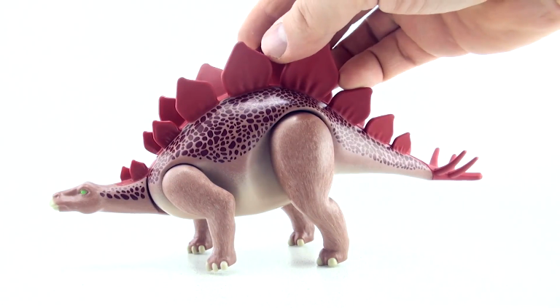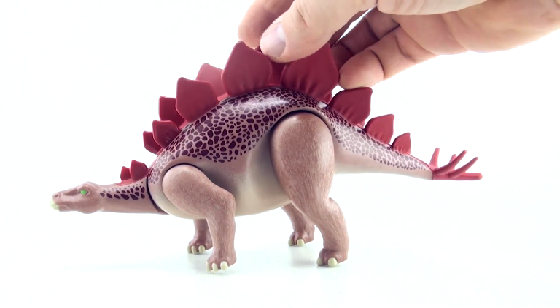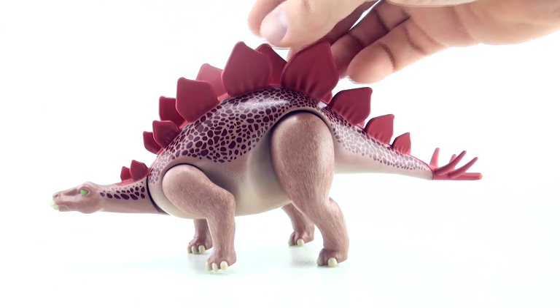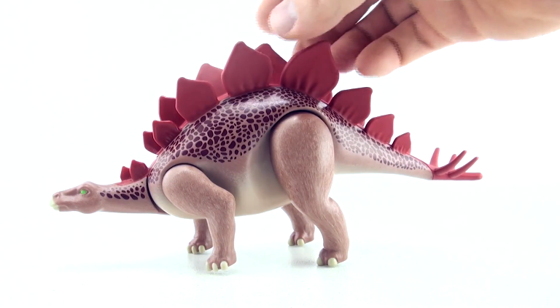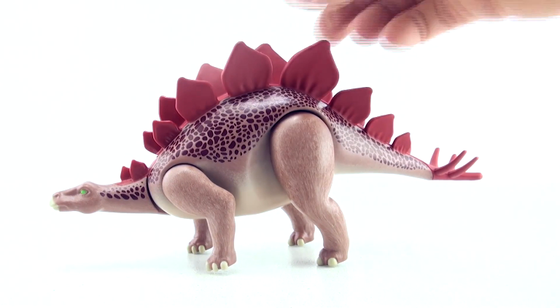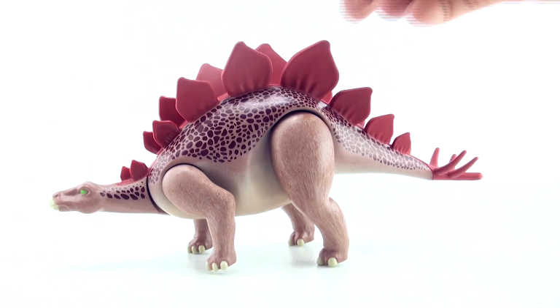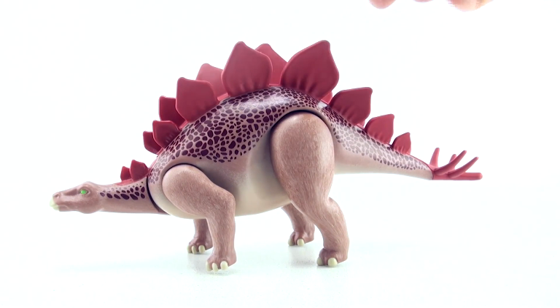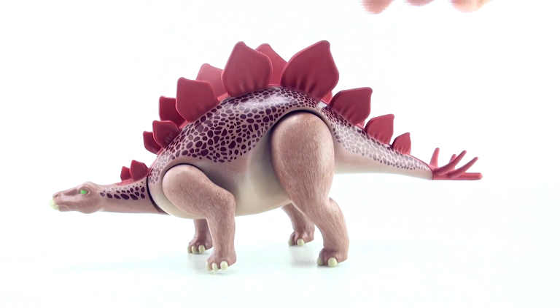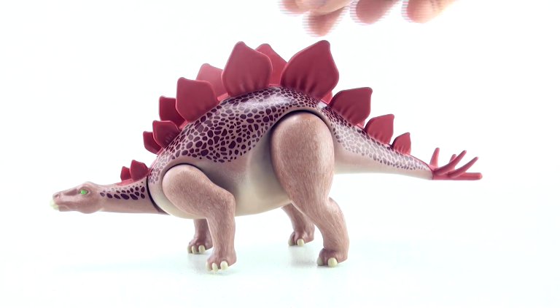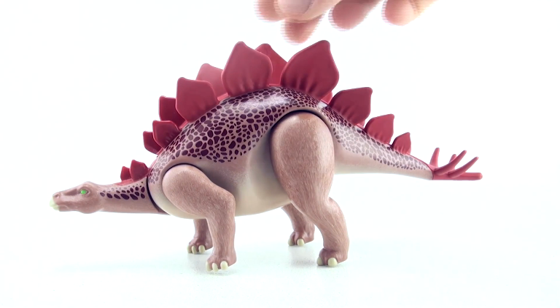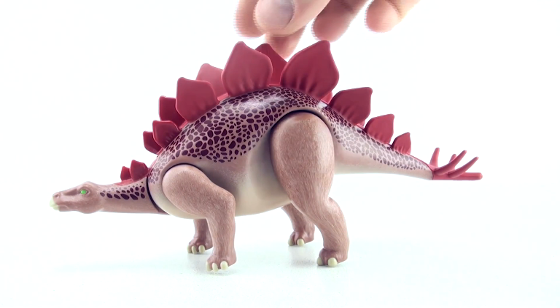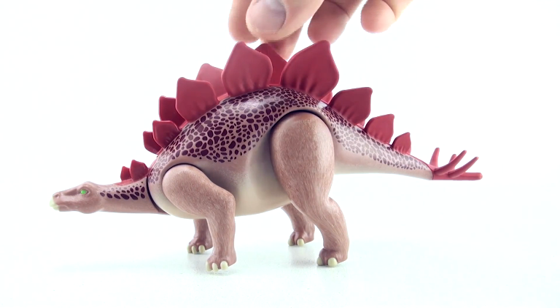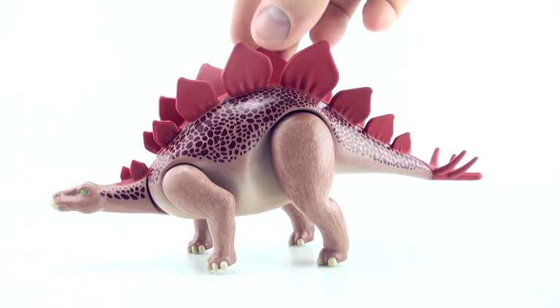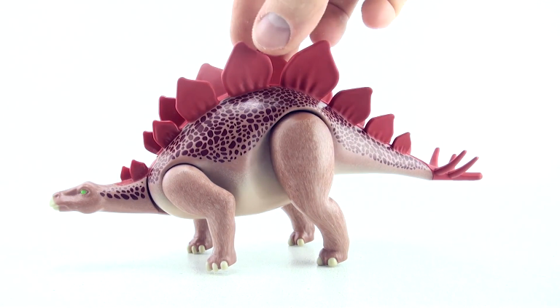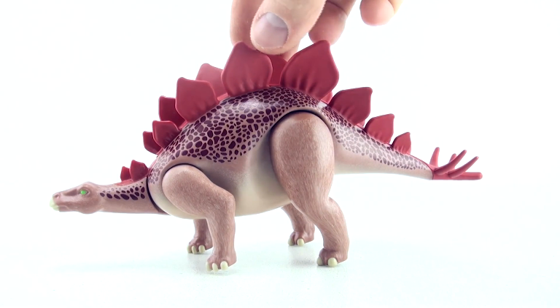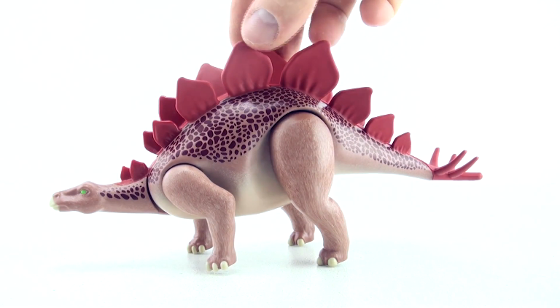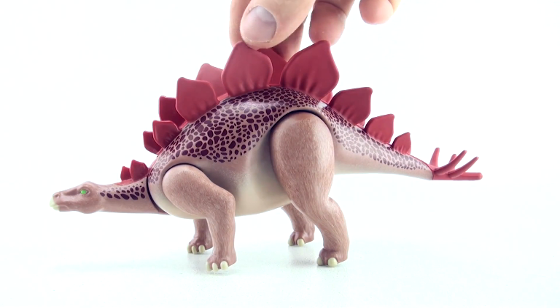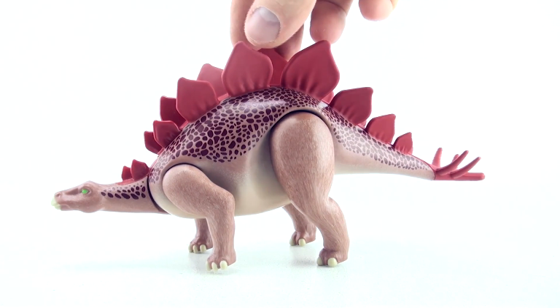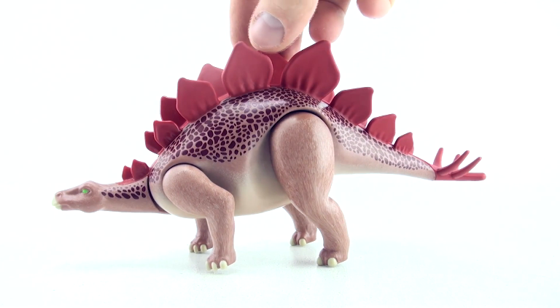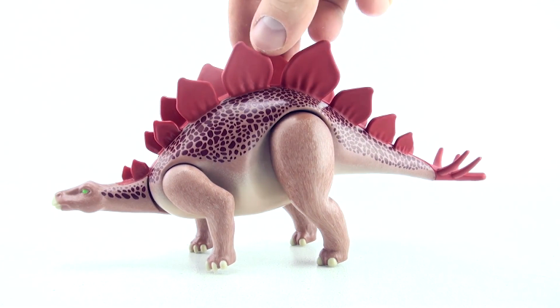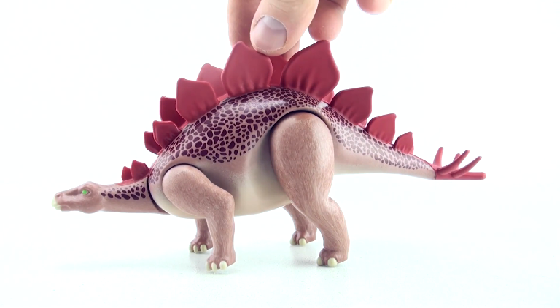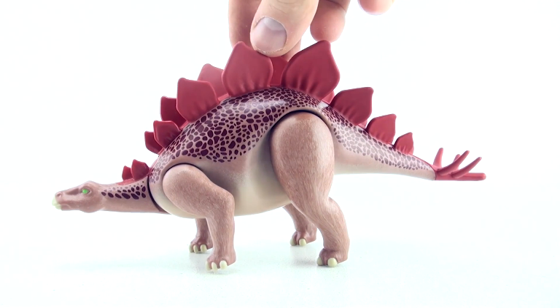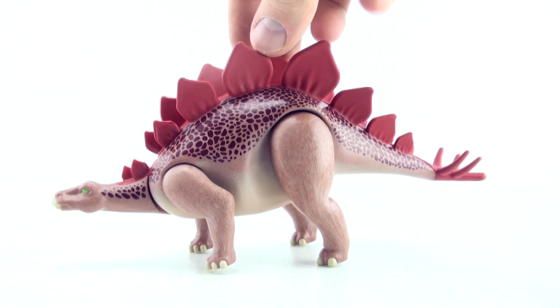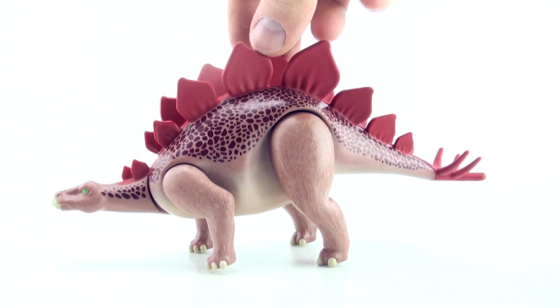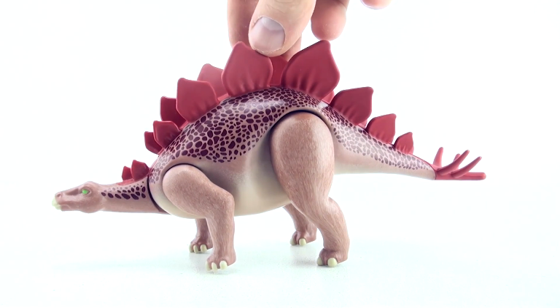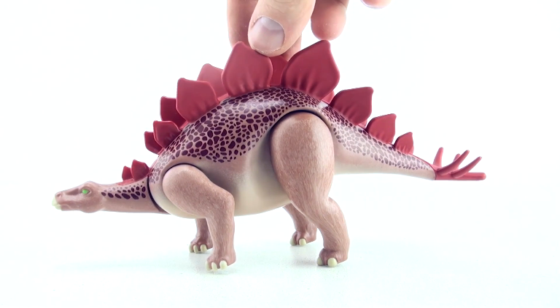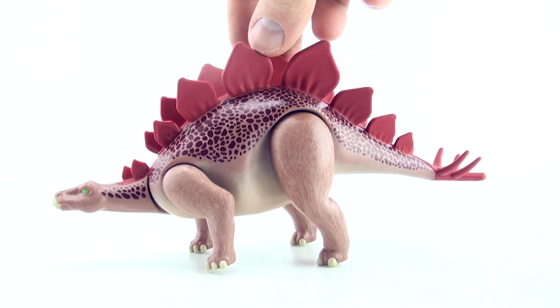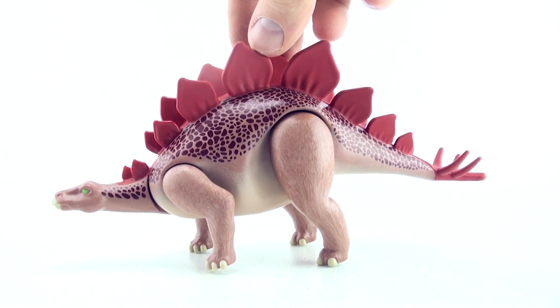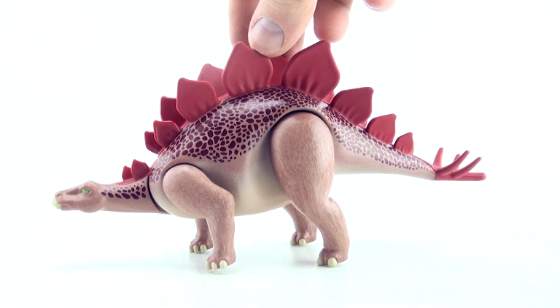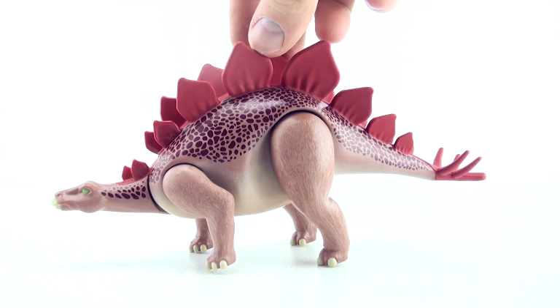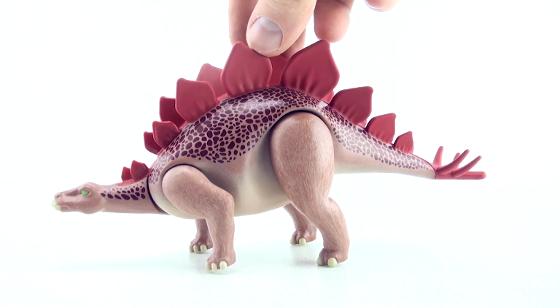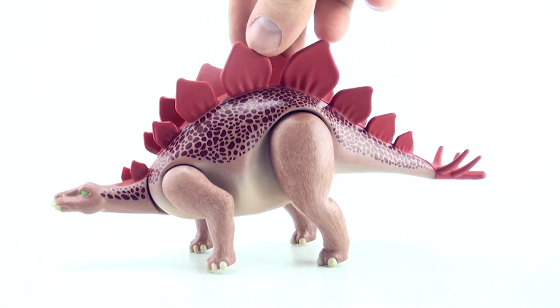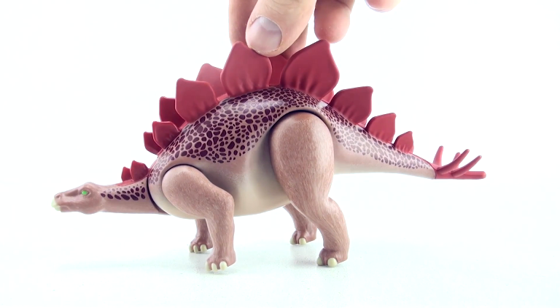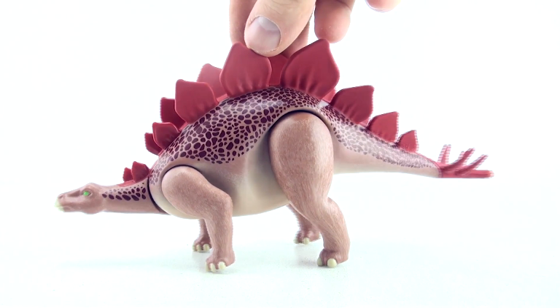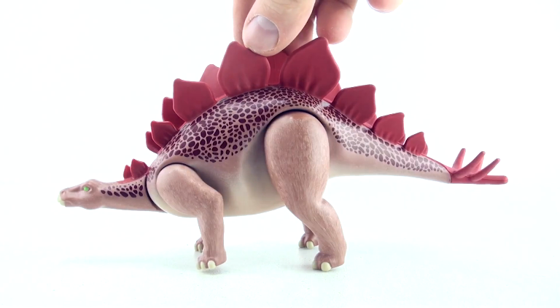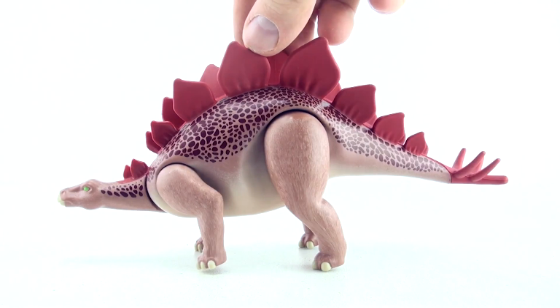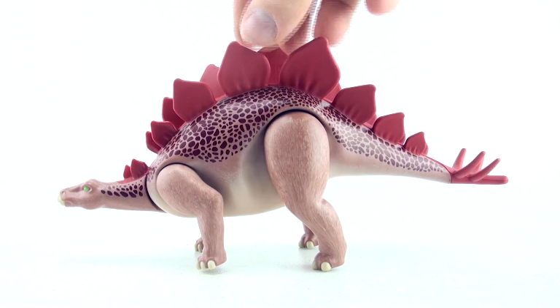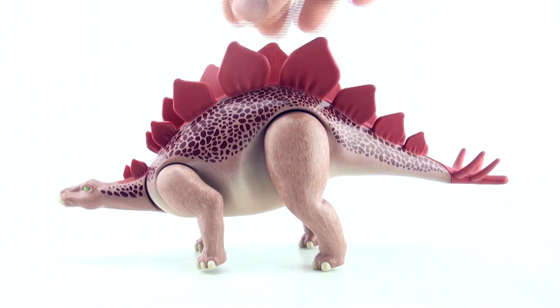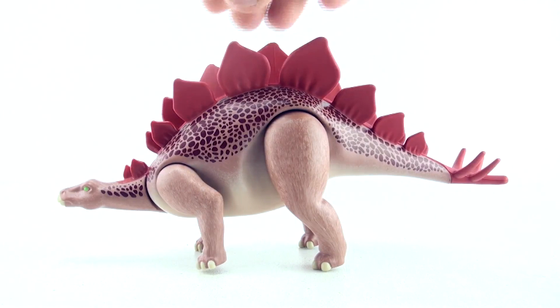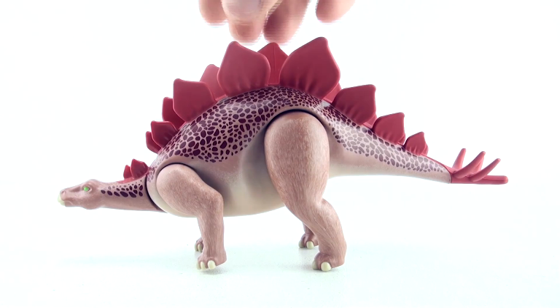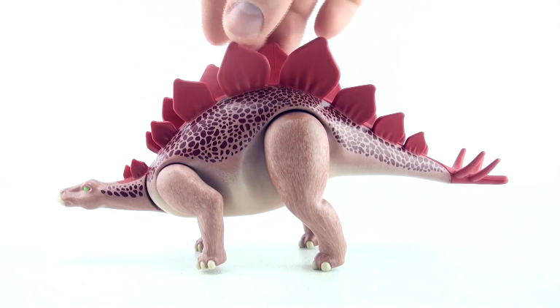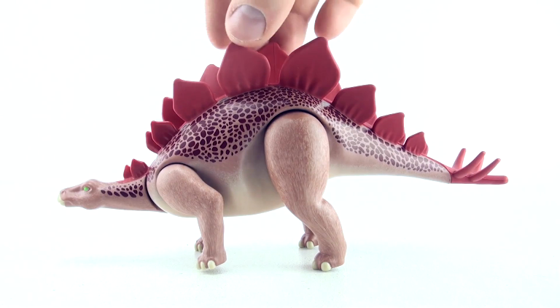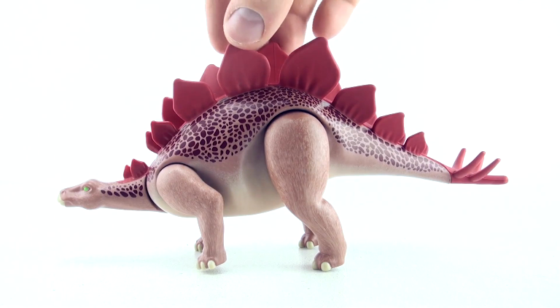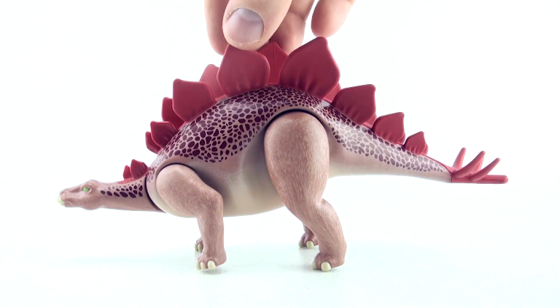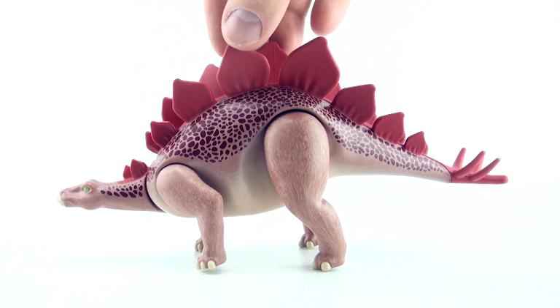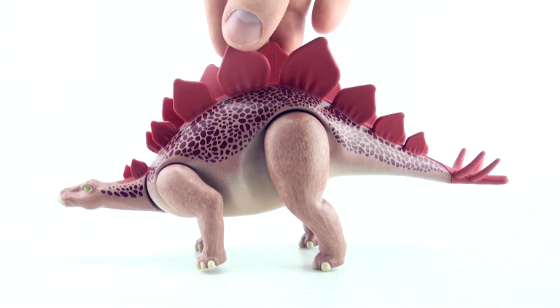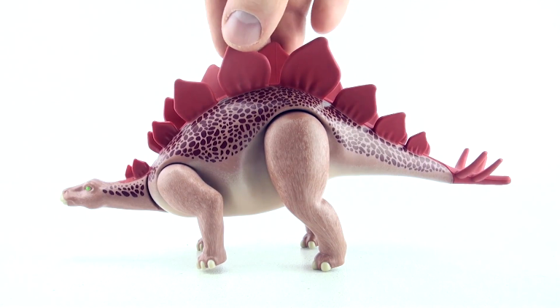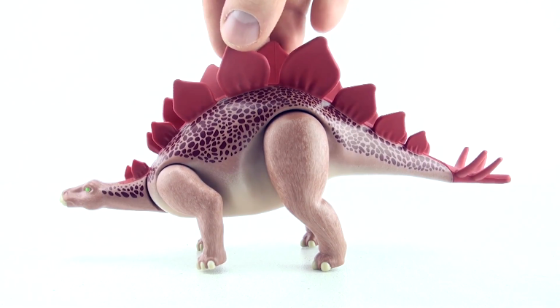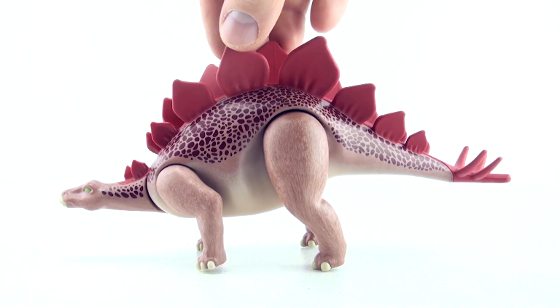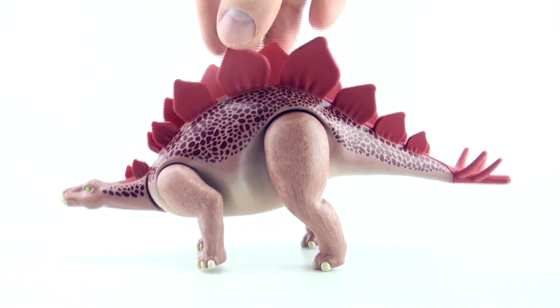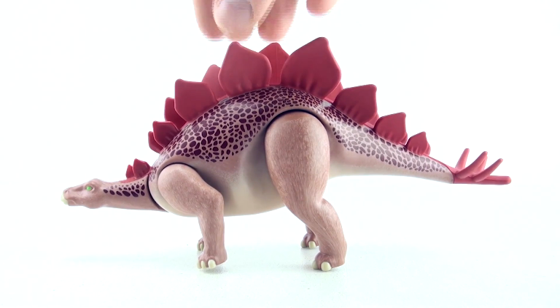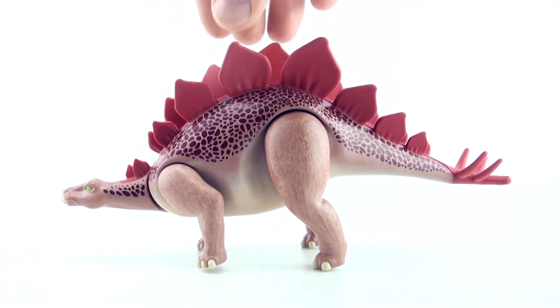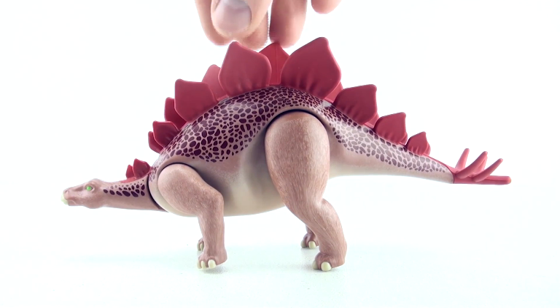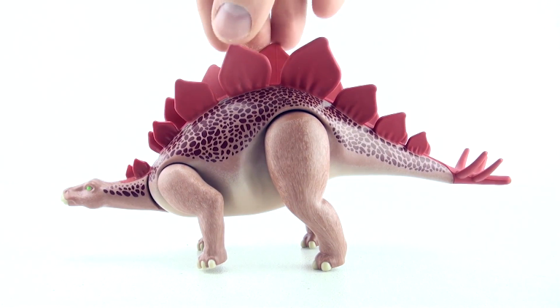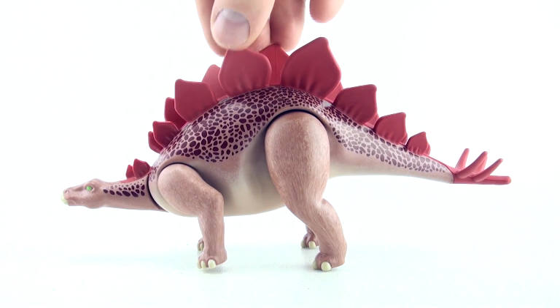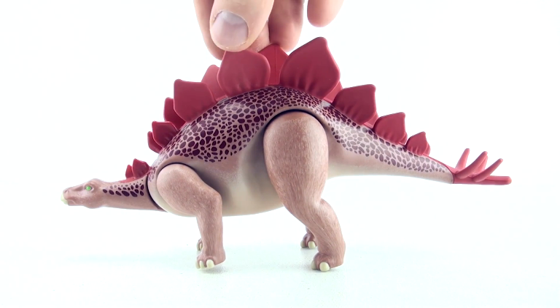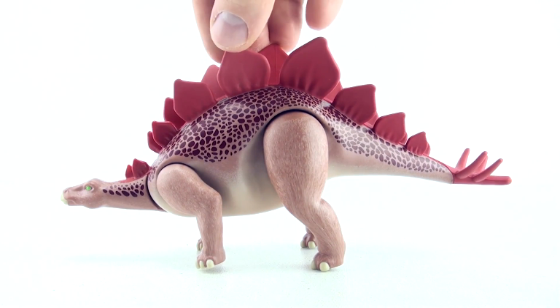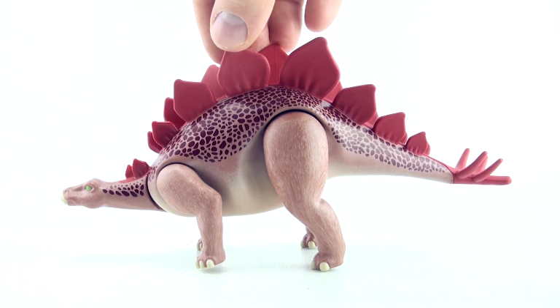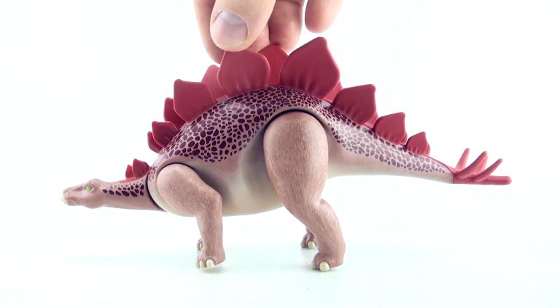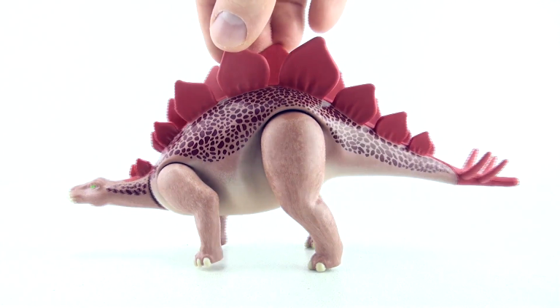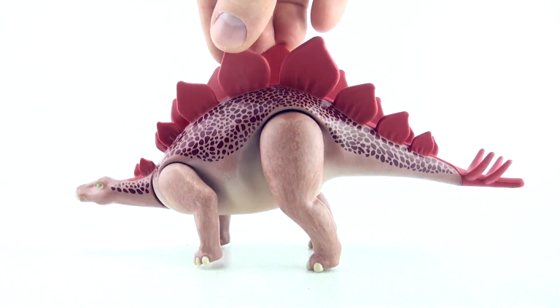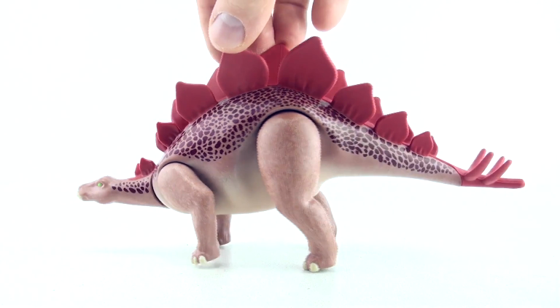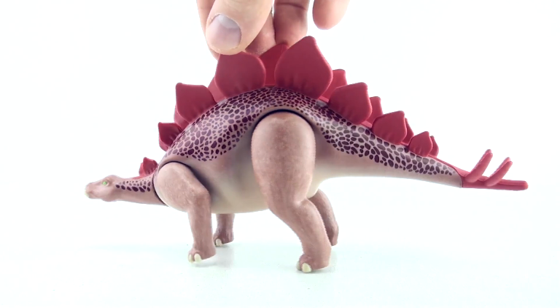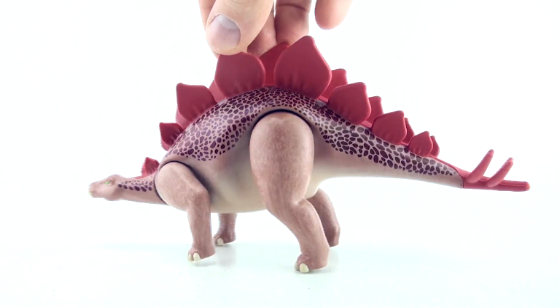Hi, welcome to Press Play Picture House and today we are going to learn to count to 17 with a Stegosaurus.